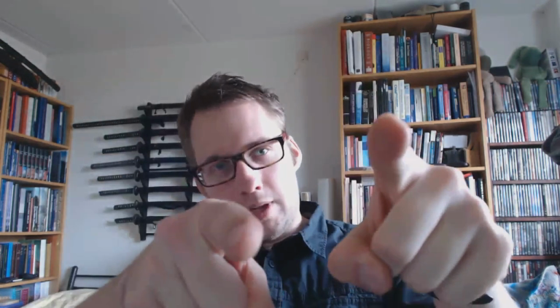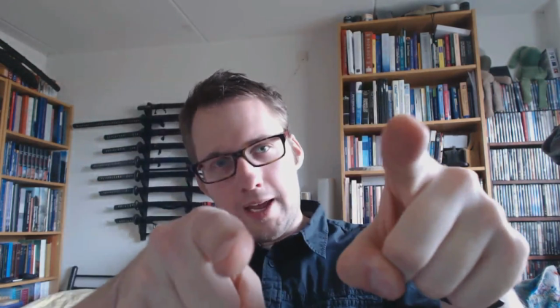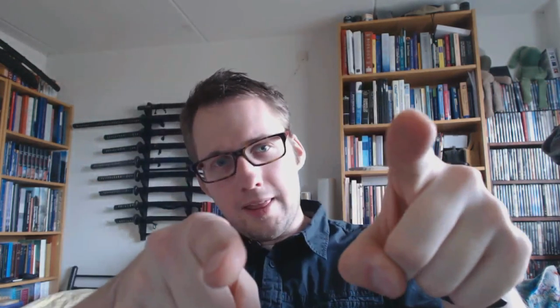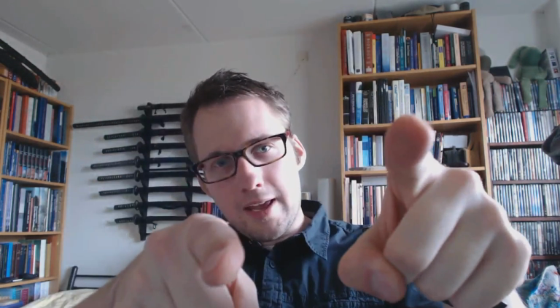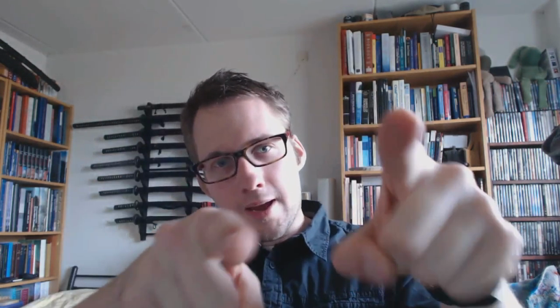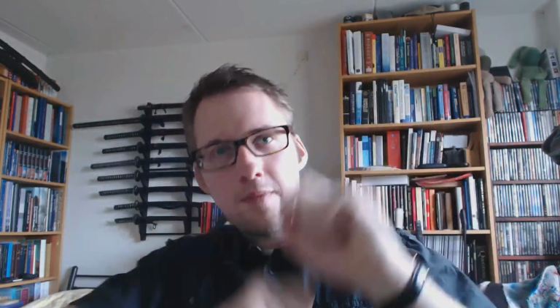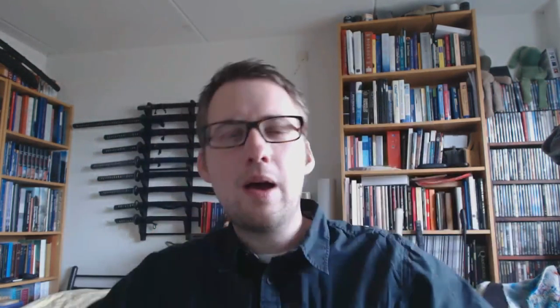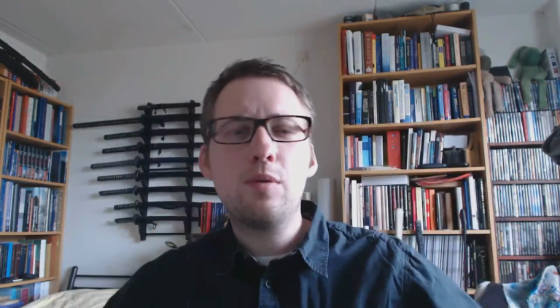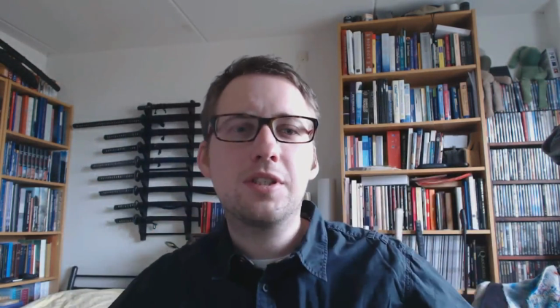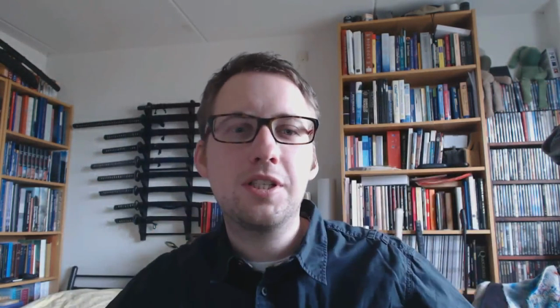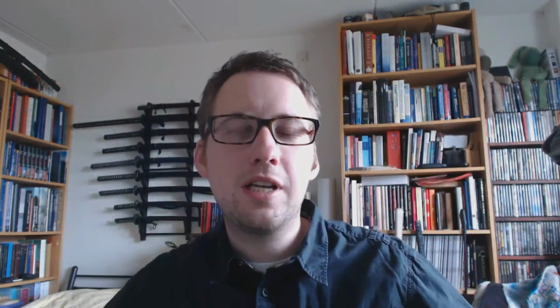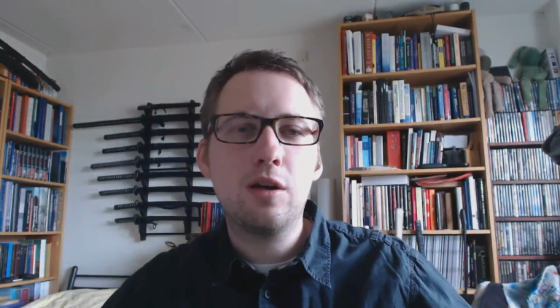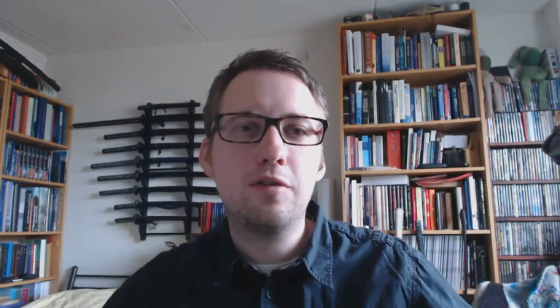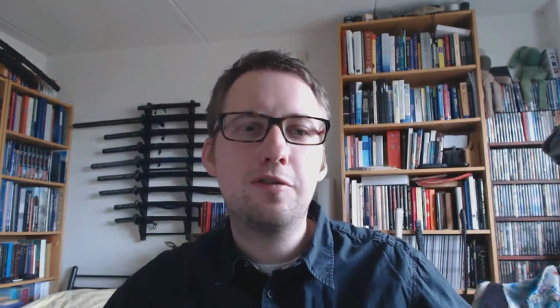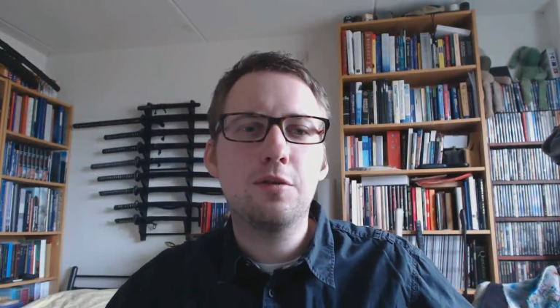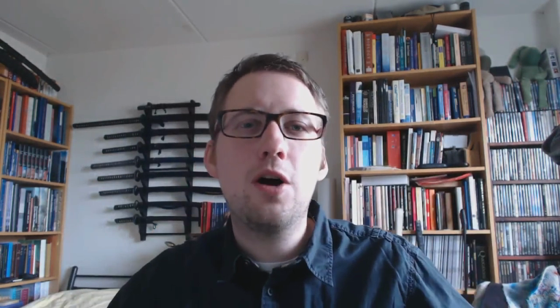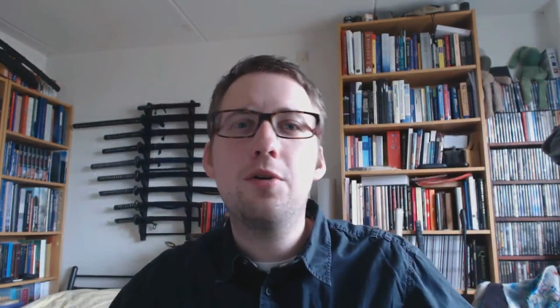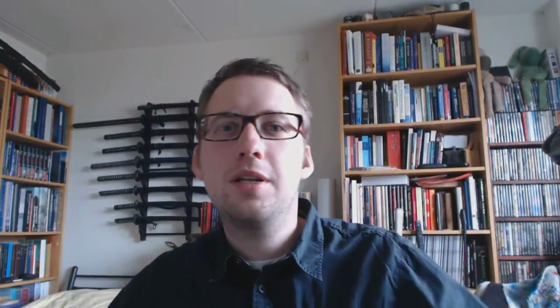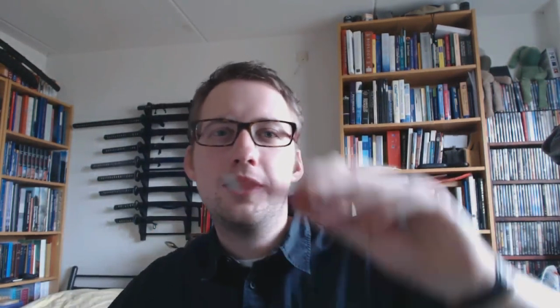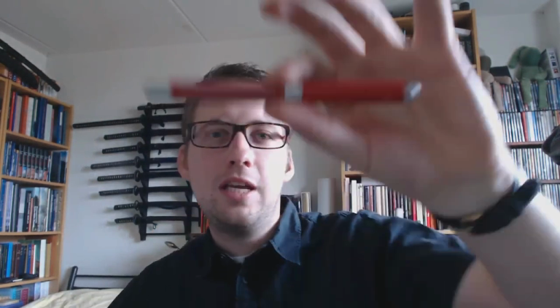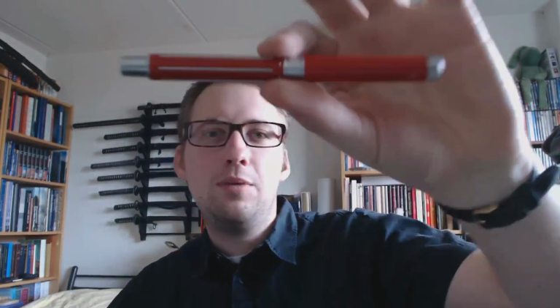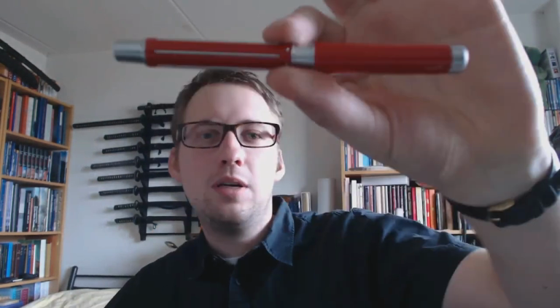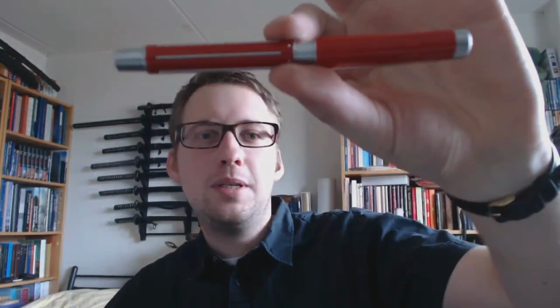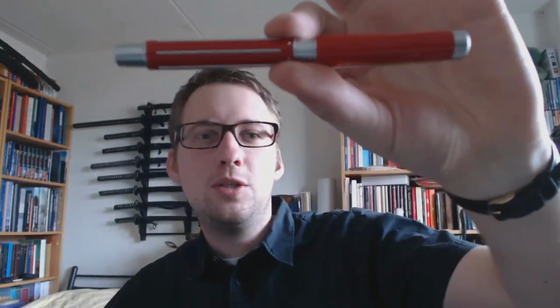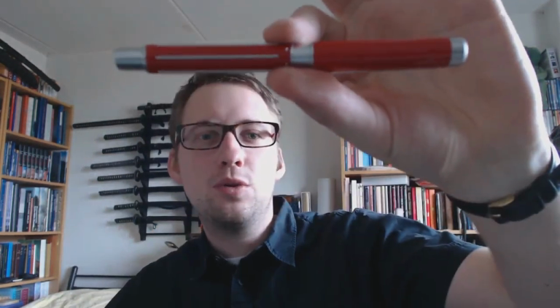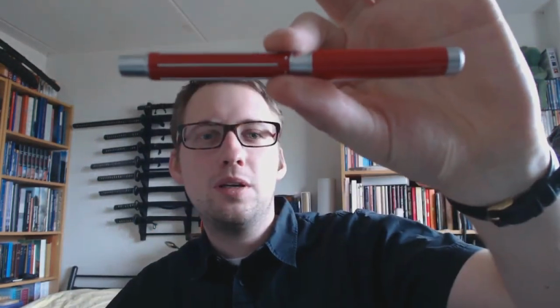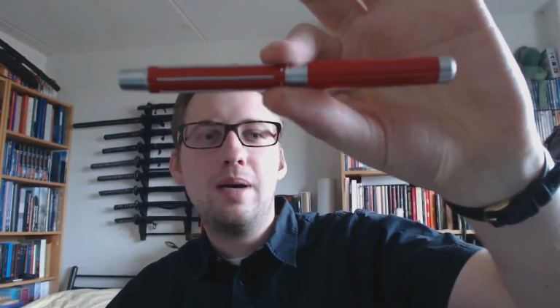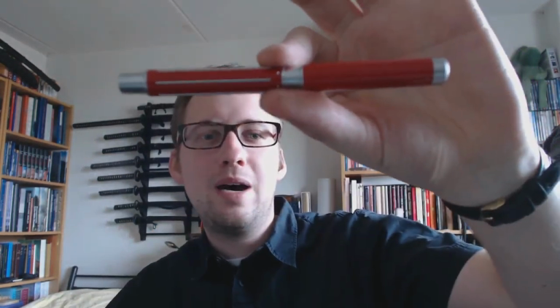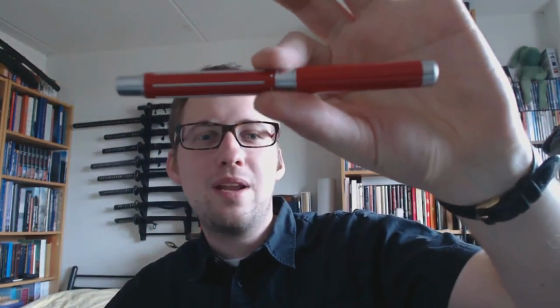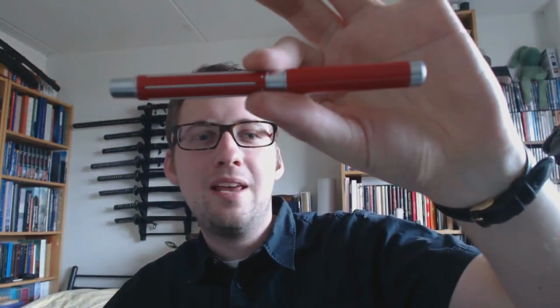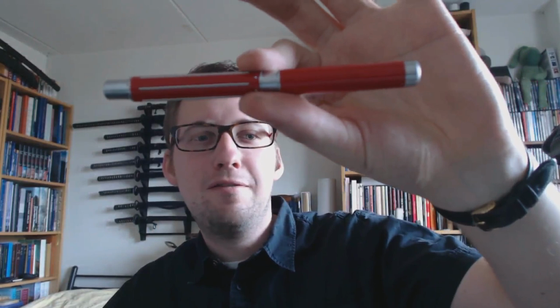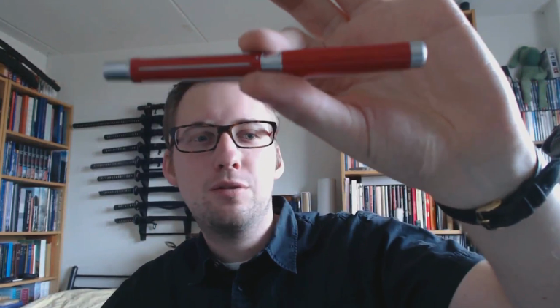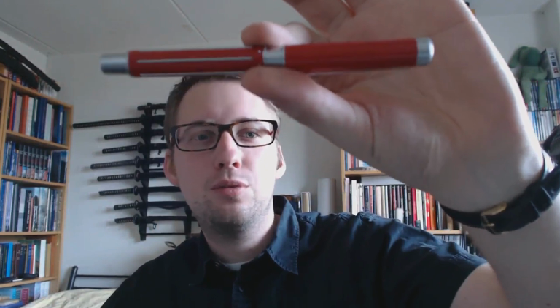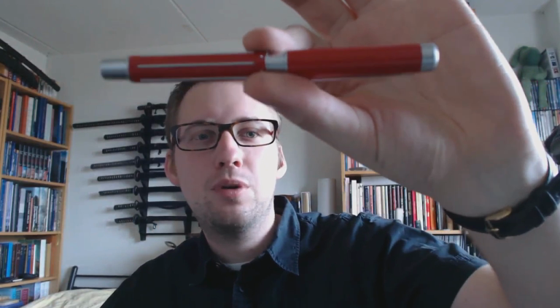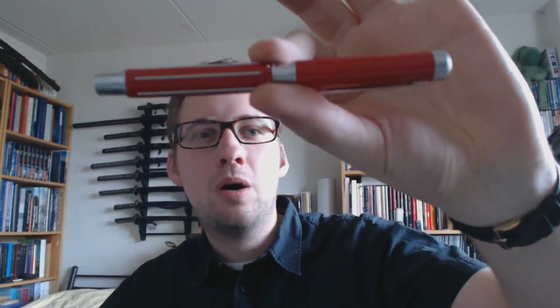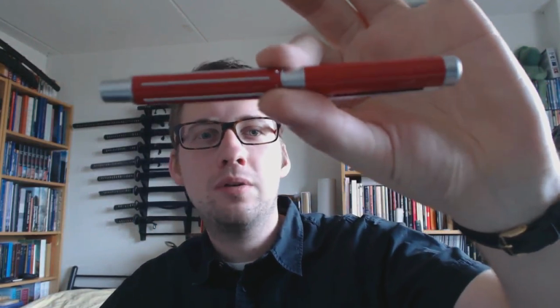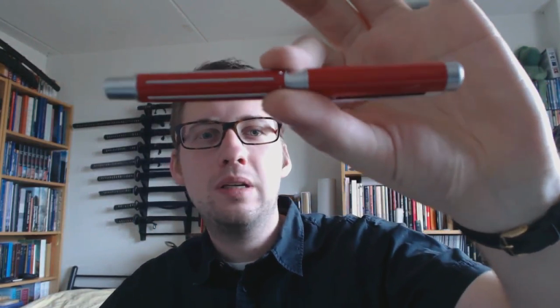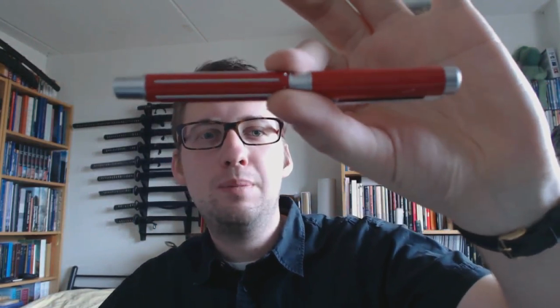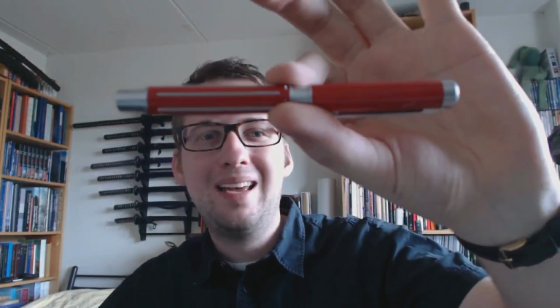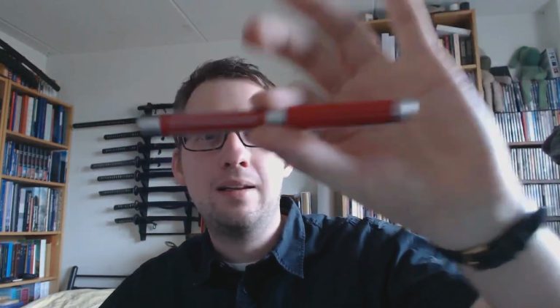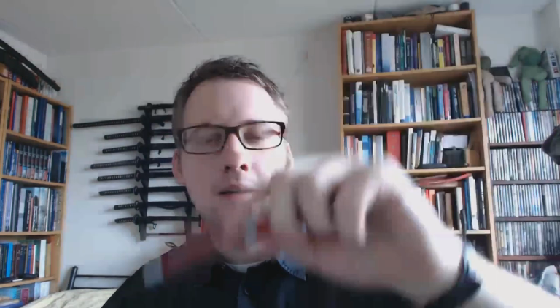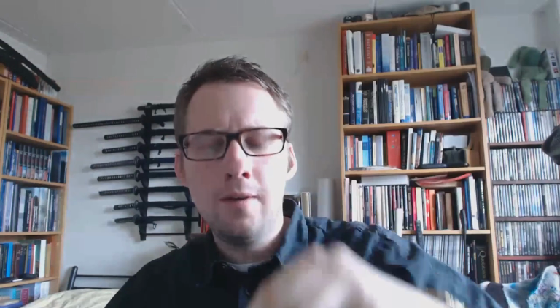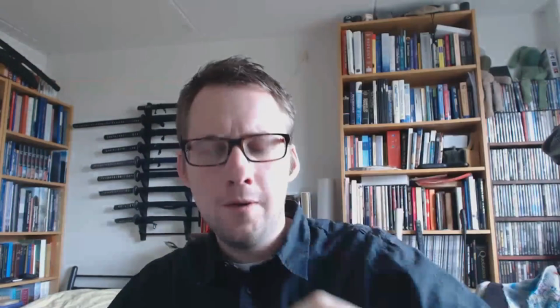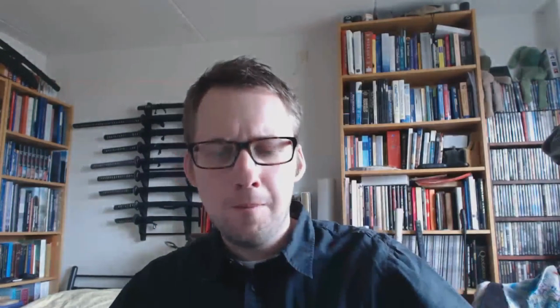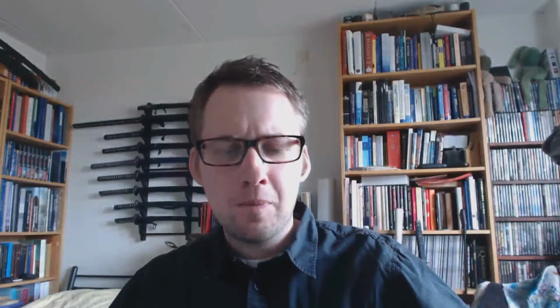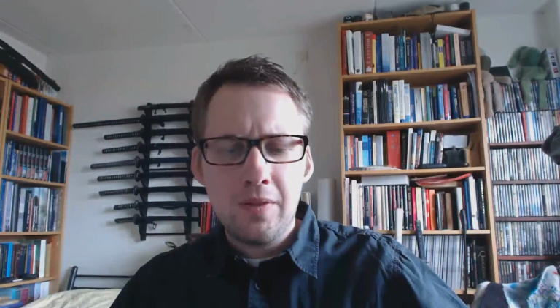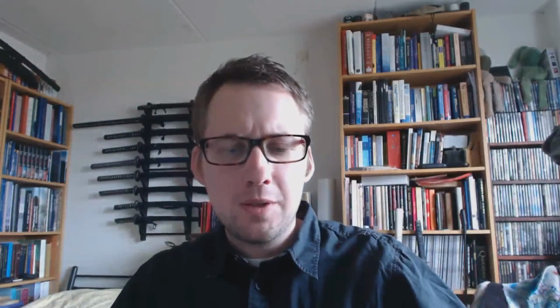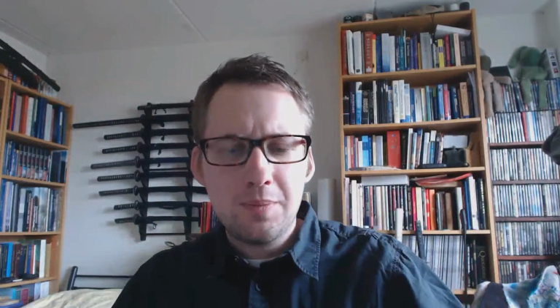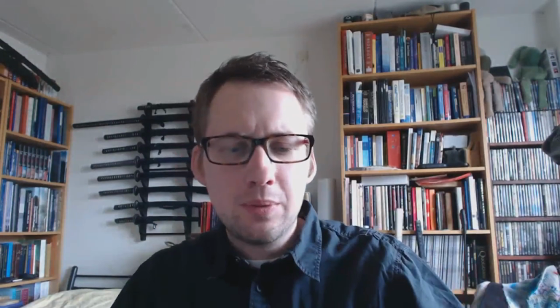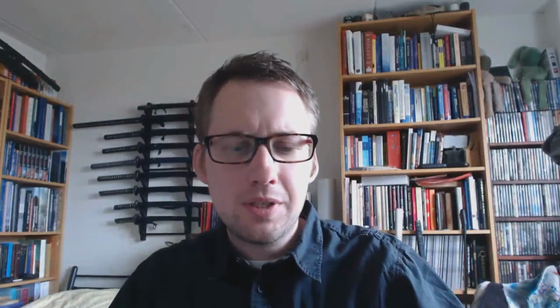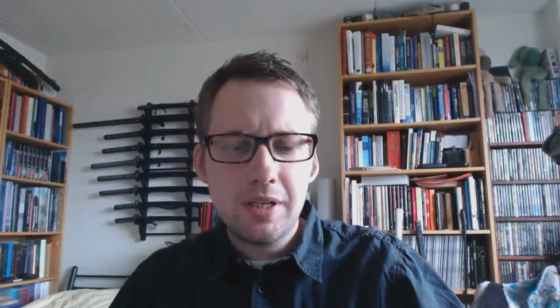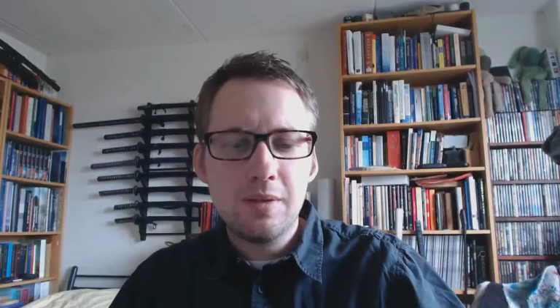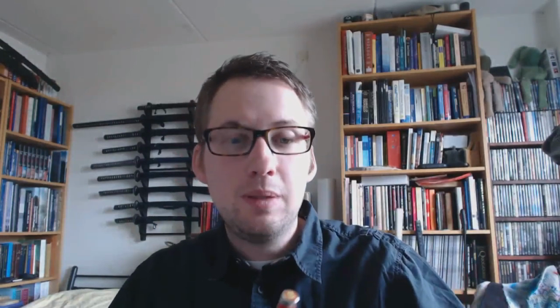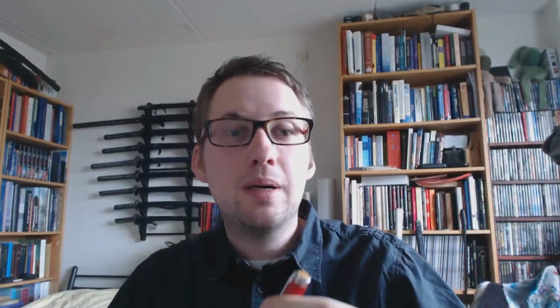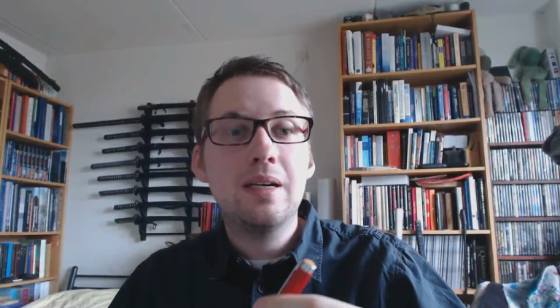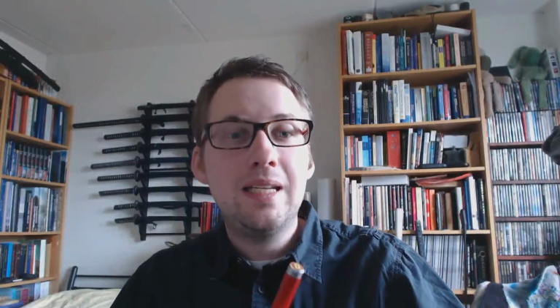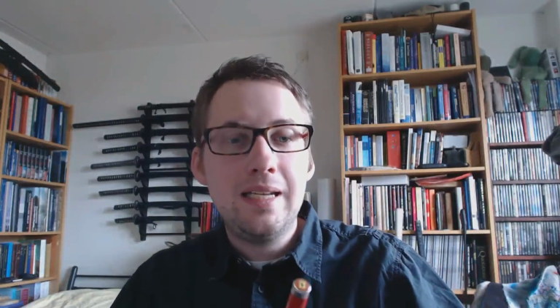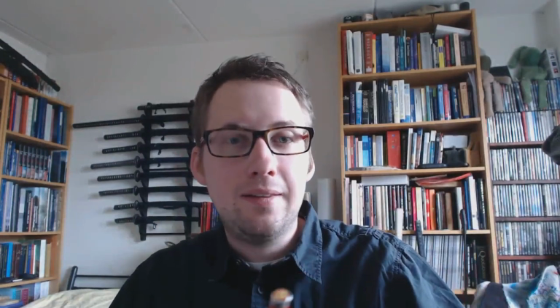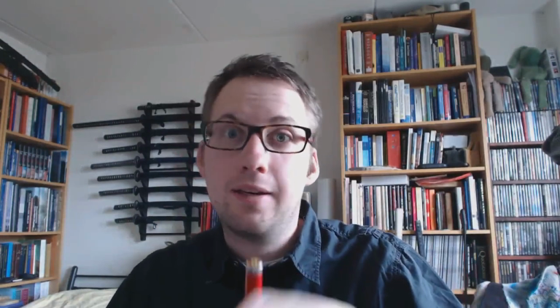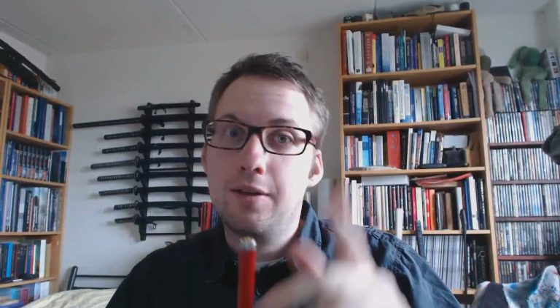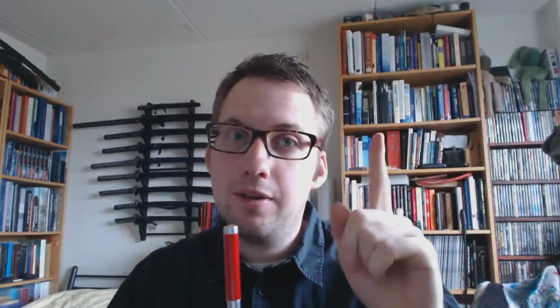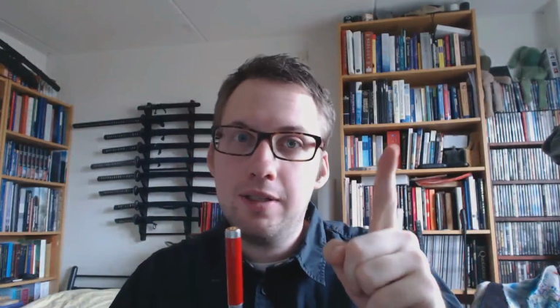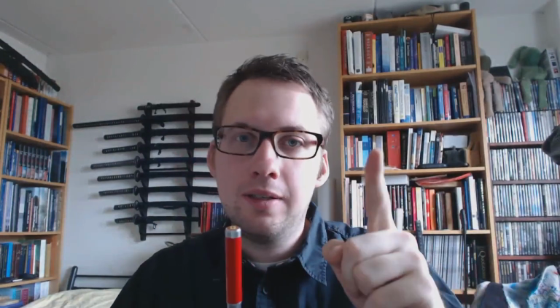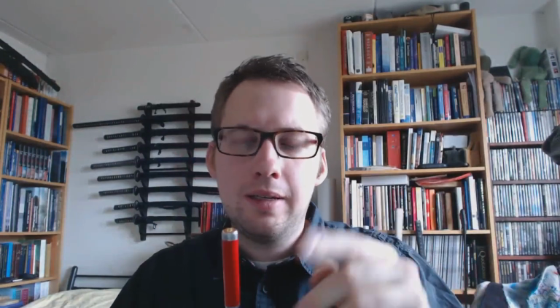Hey there! That was the sound of a Ferrari, and today we're going to be talking about a Ferrari pen. This pen was sent to me by Leigh — thank you, Leigh.